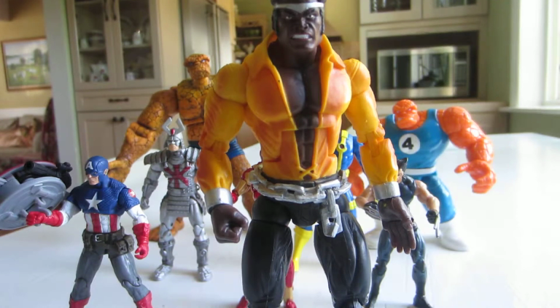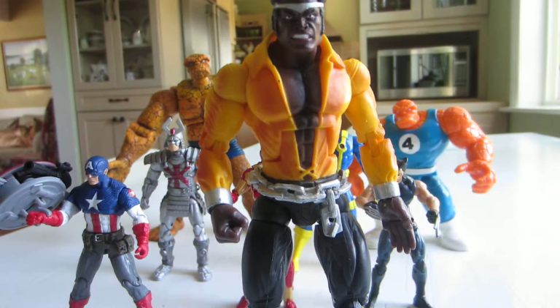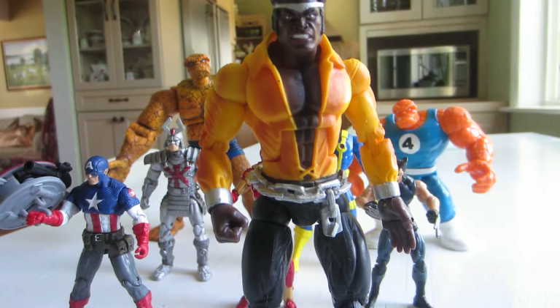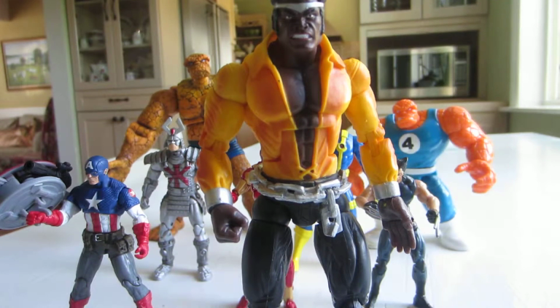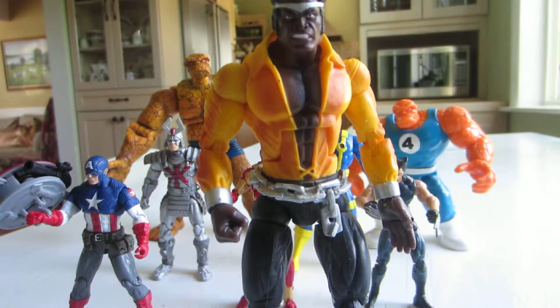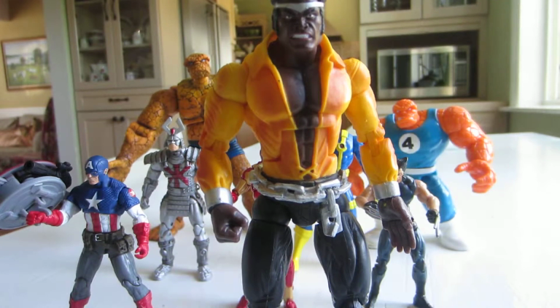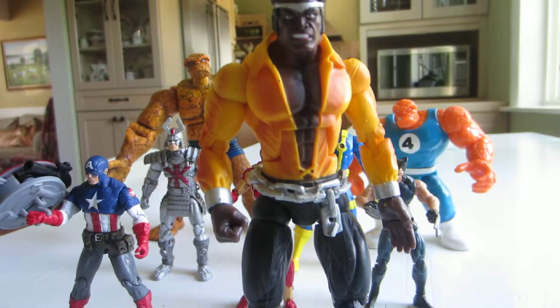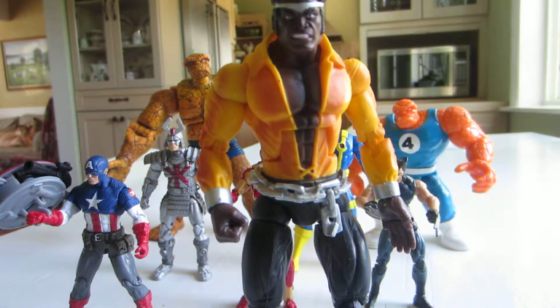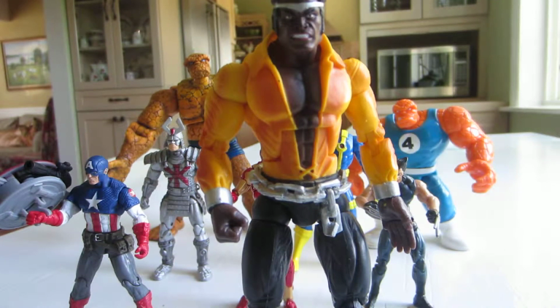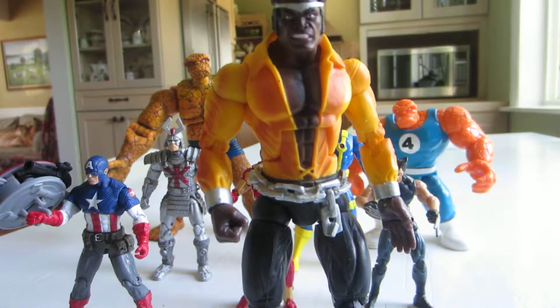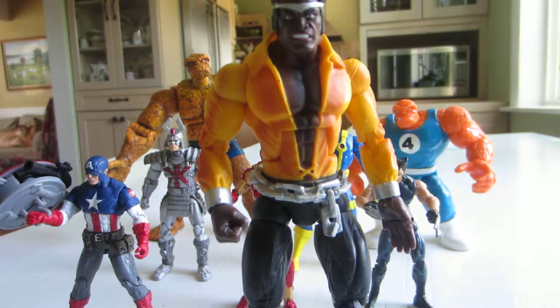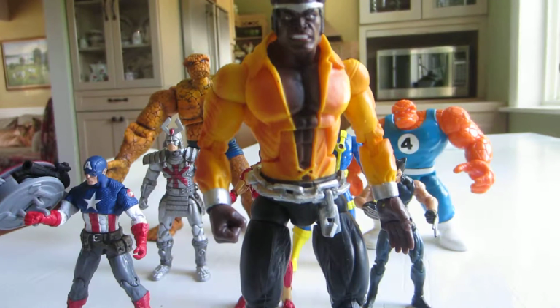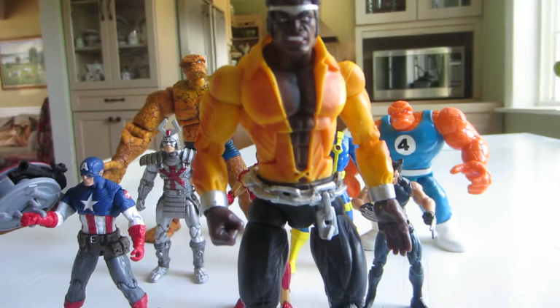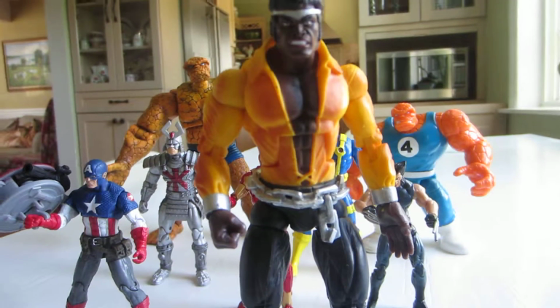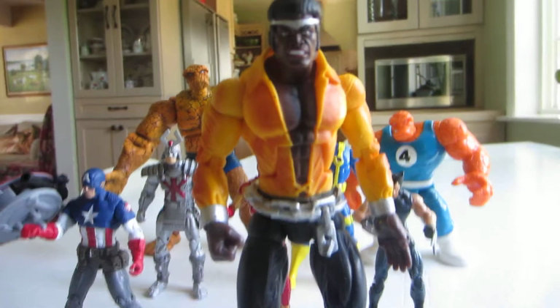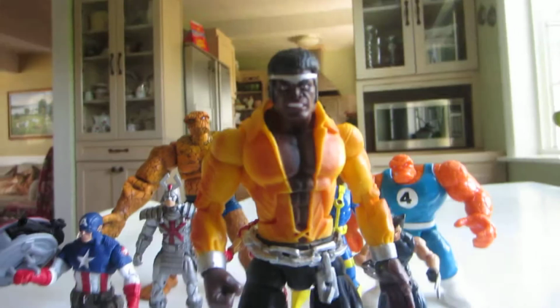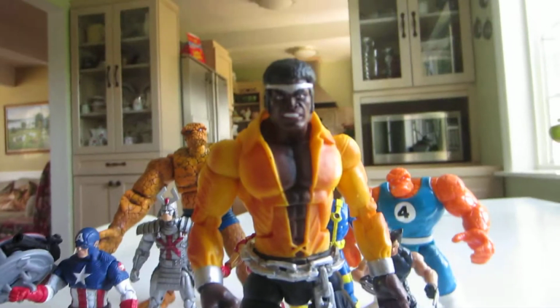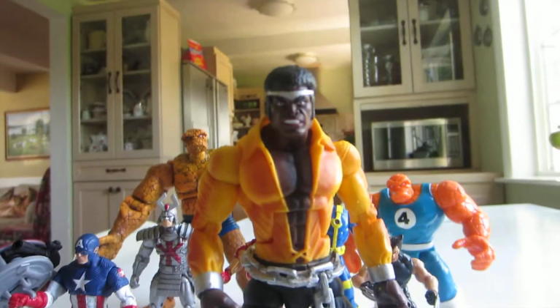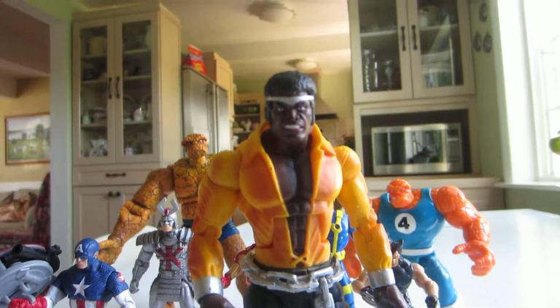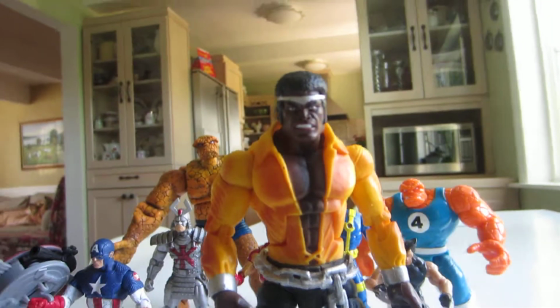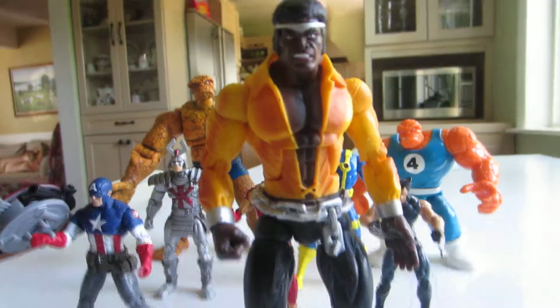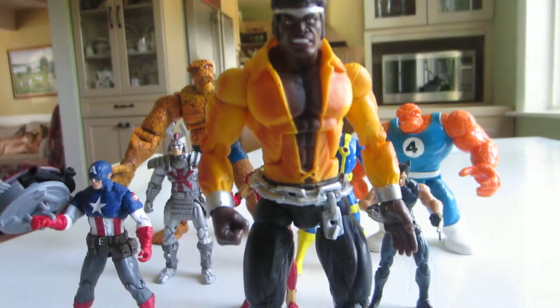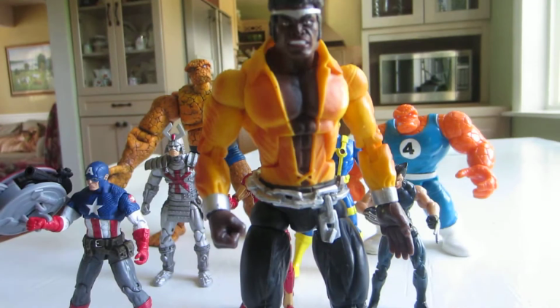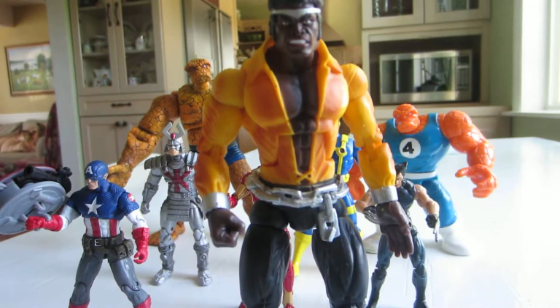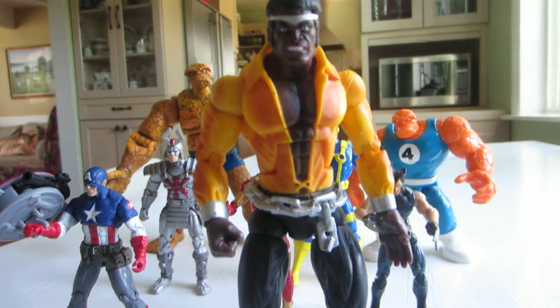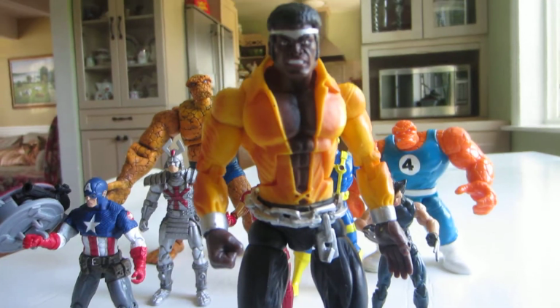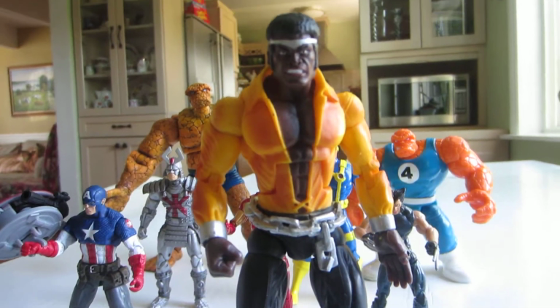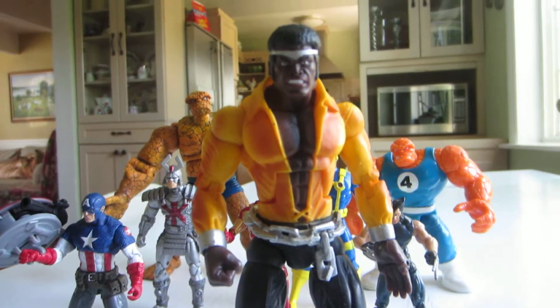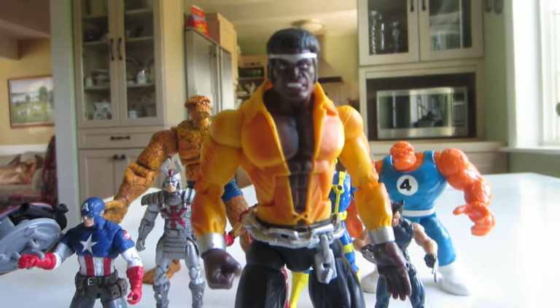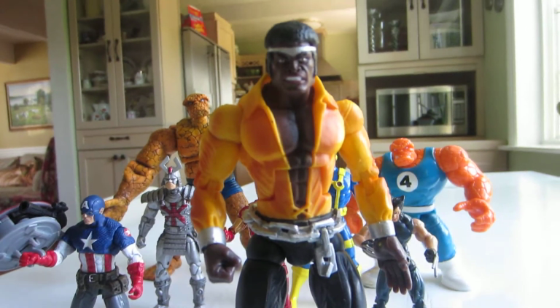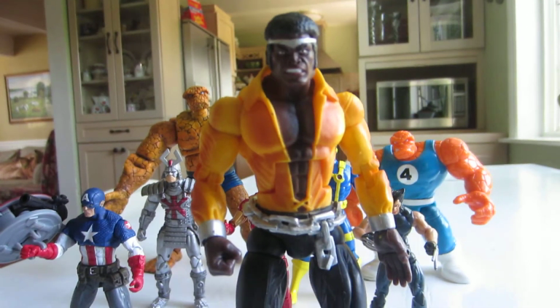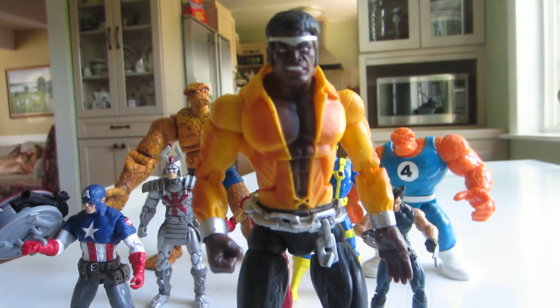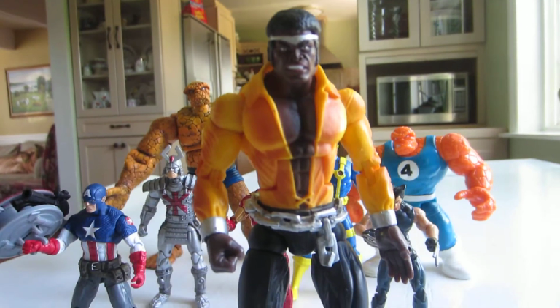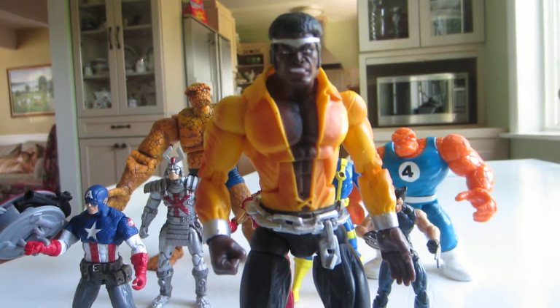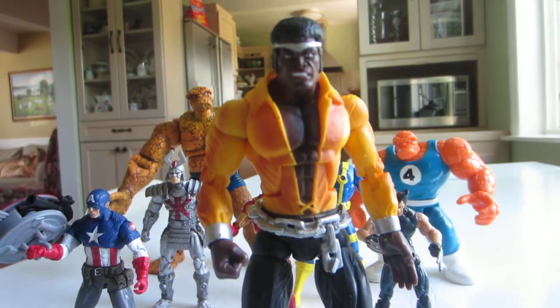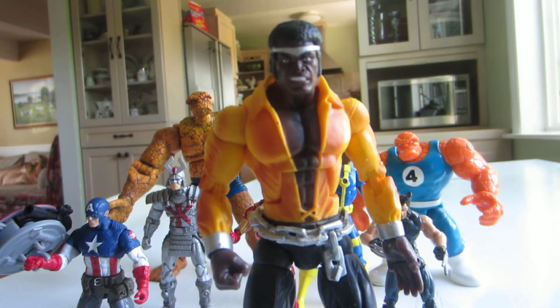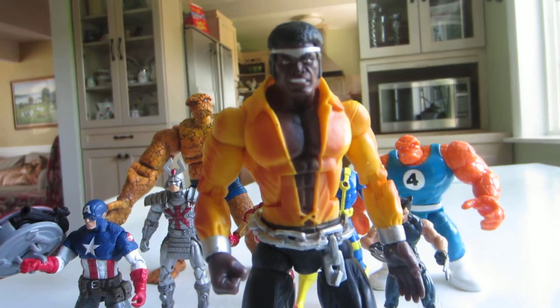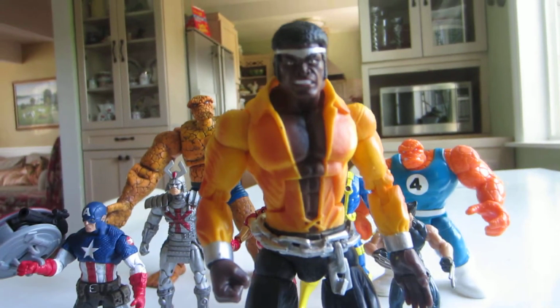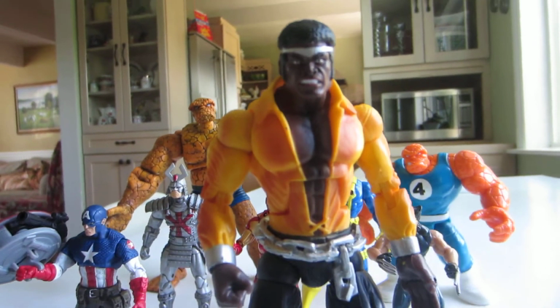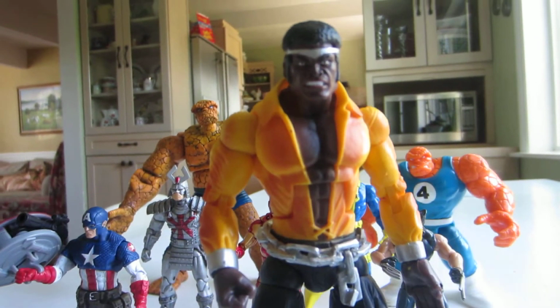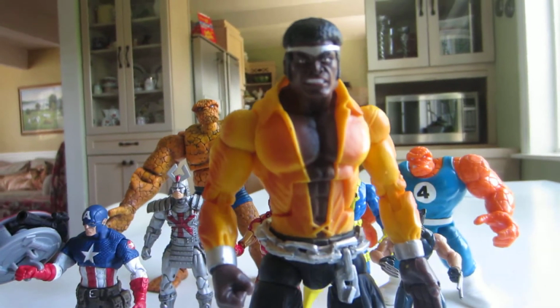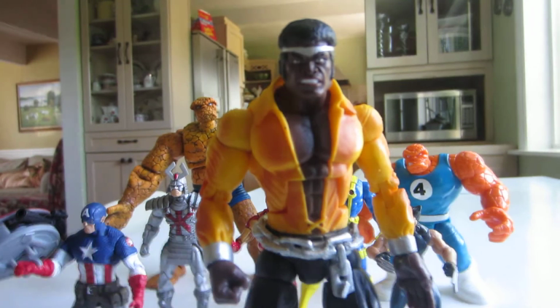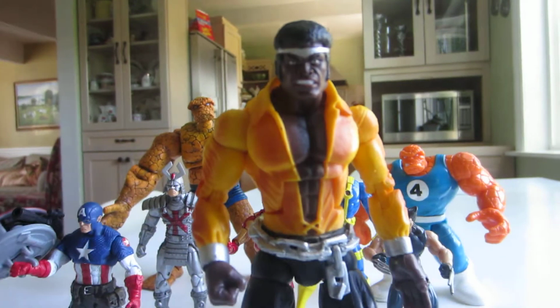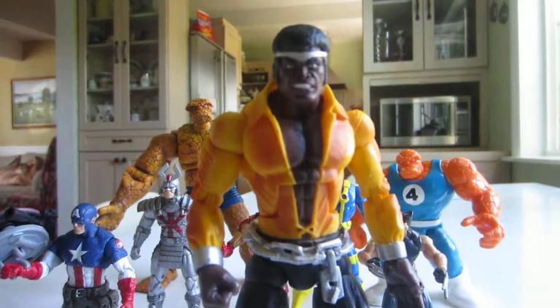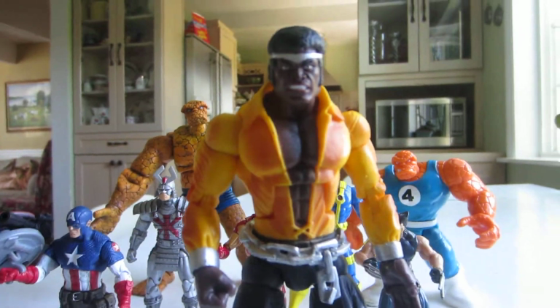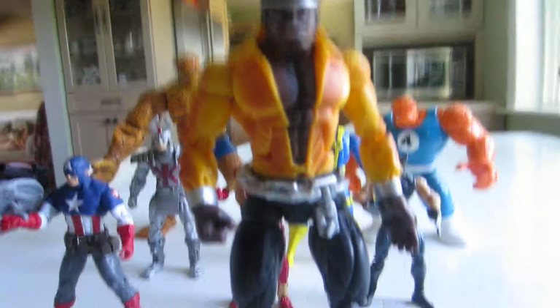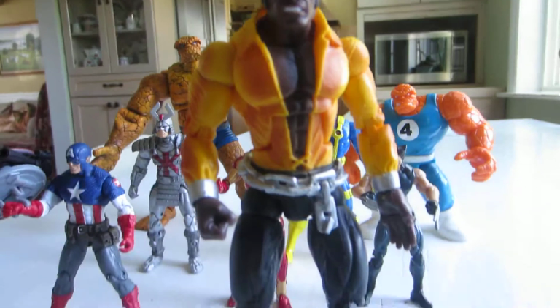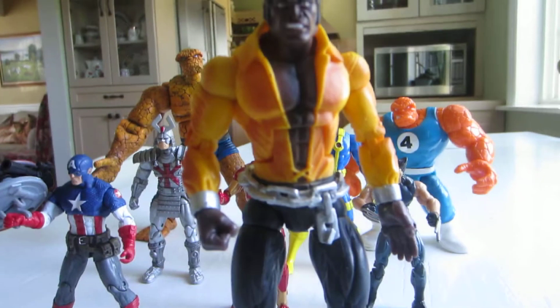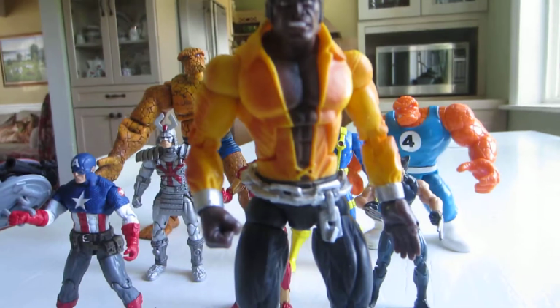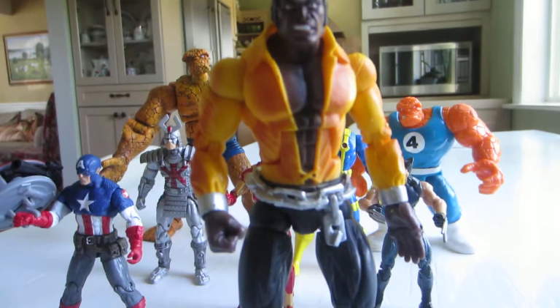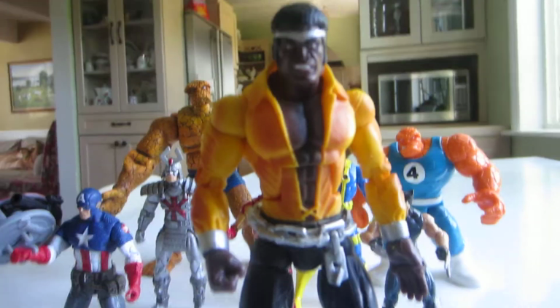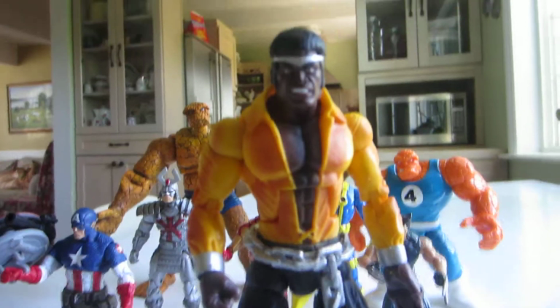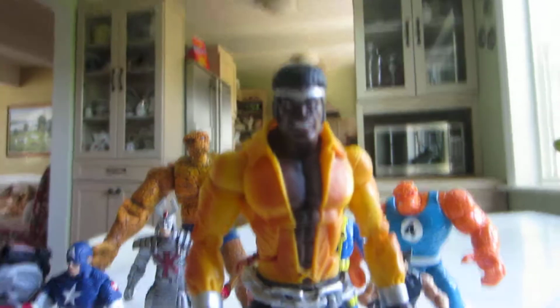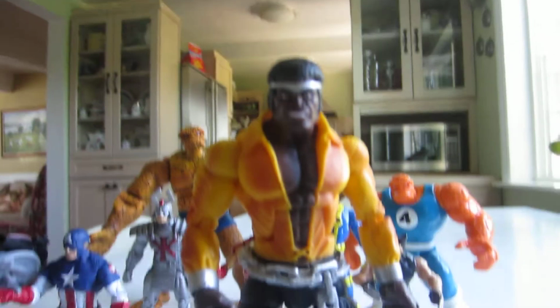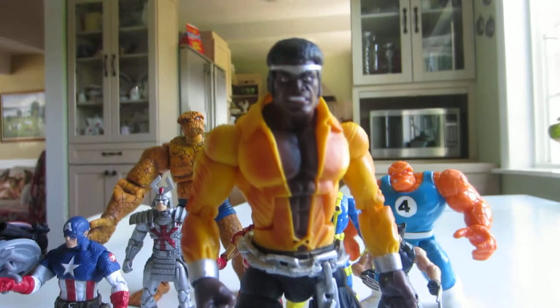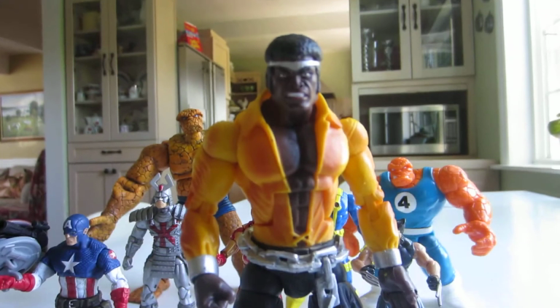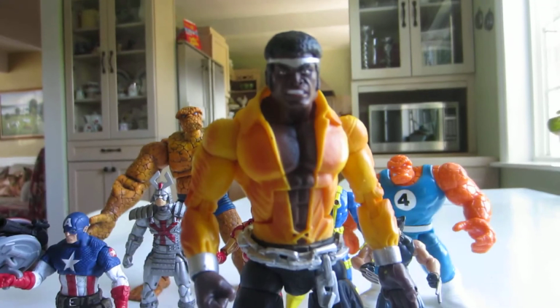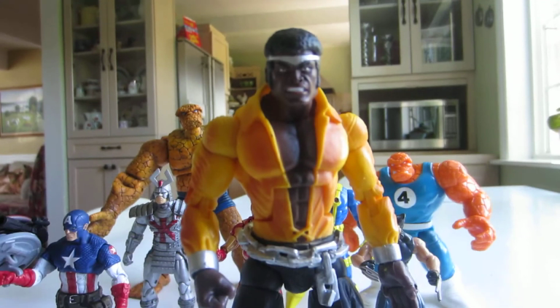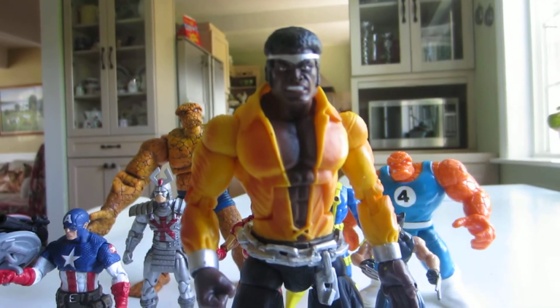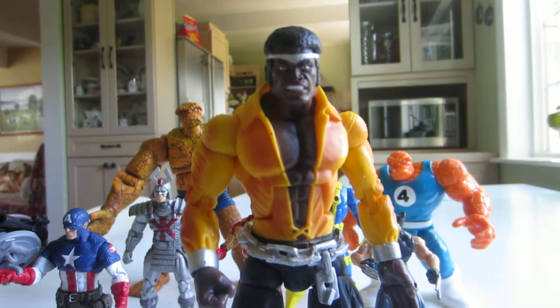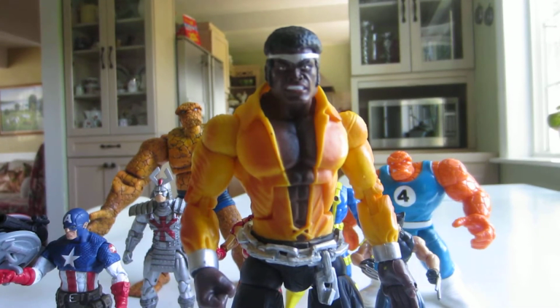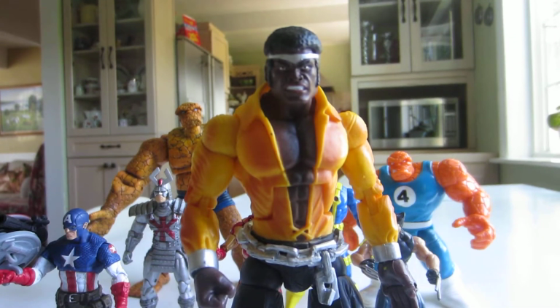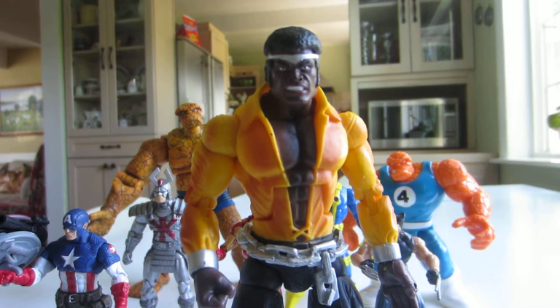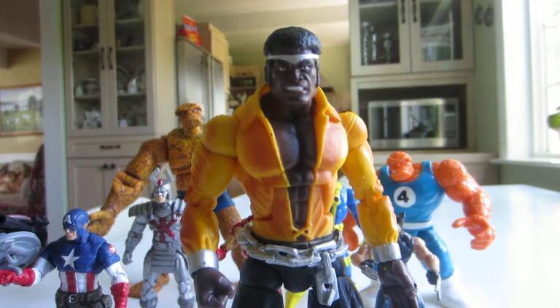Hey guys, today I'm going to be doing a review on Luke Cage from Marvel Legends.